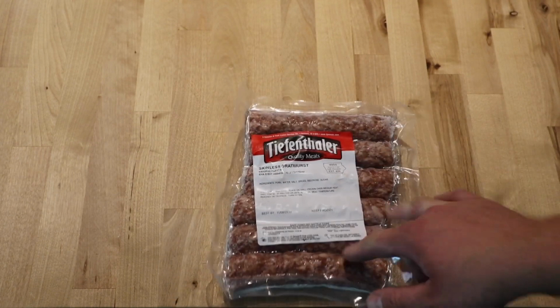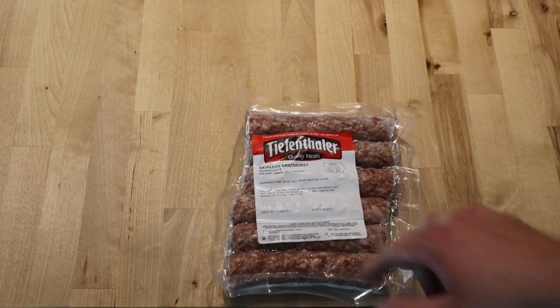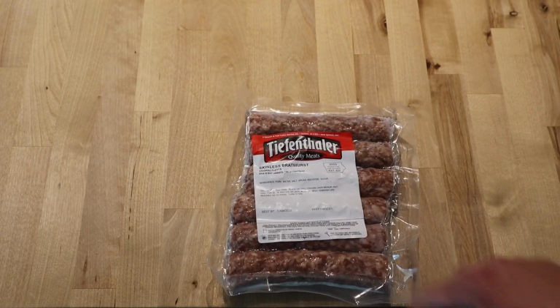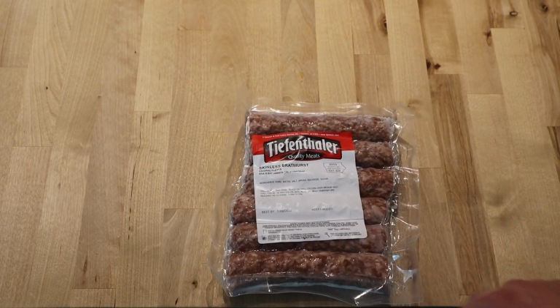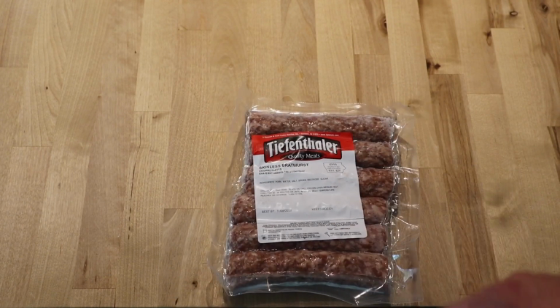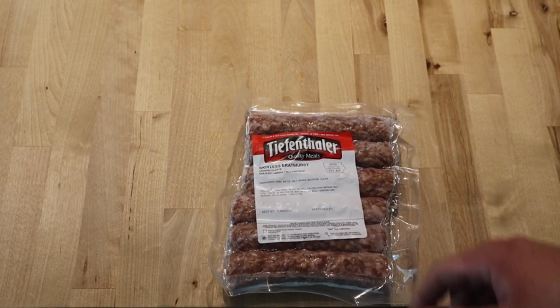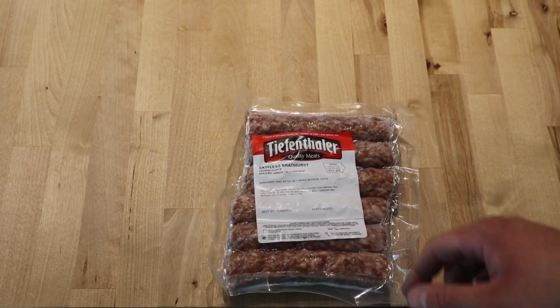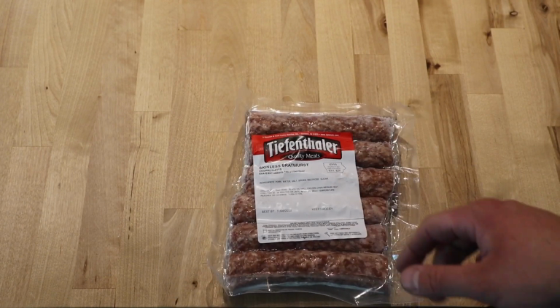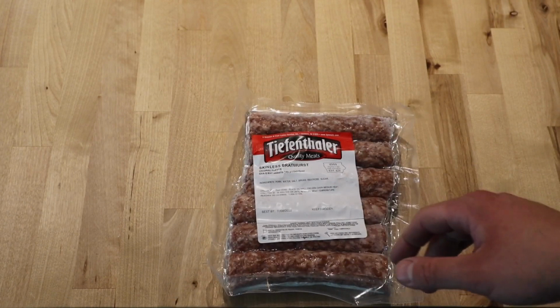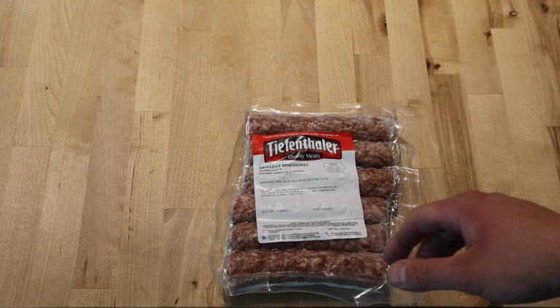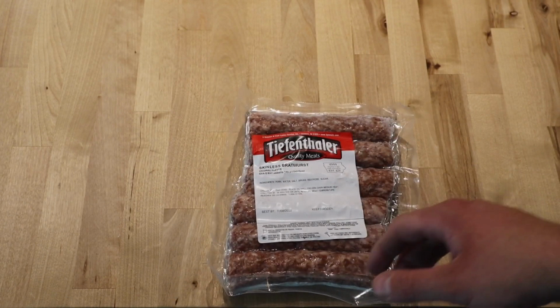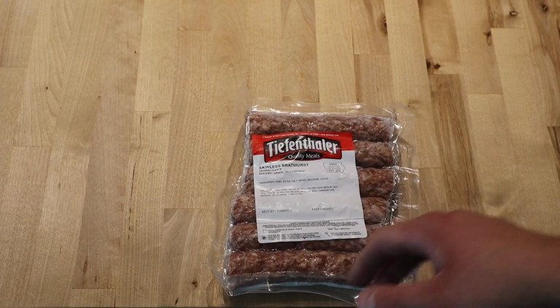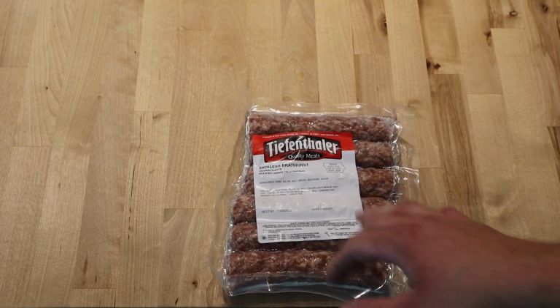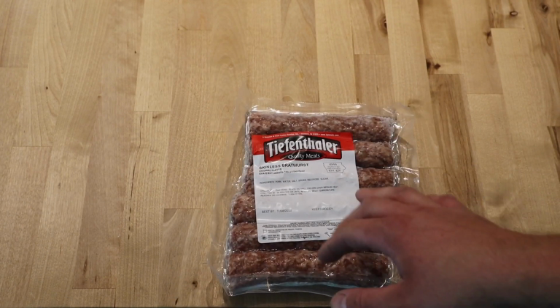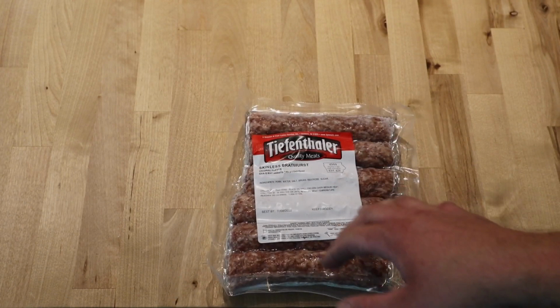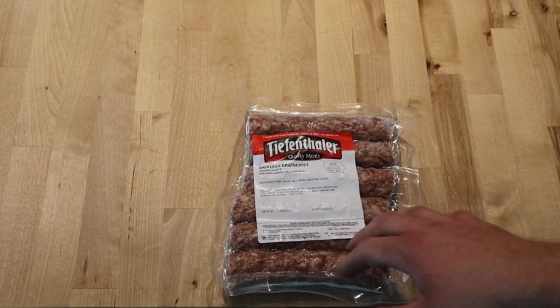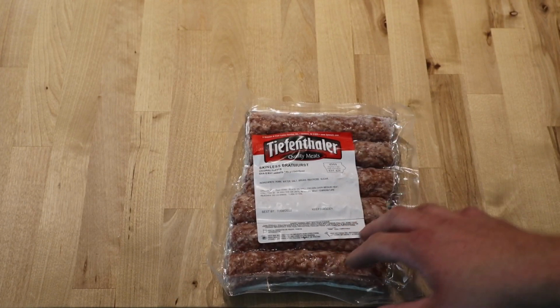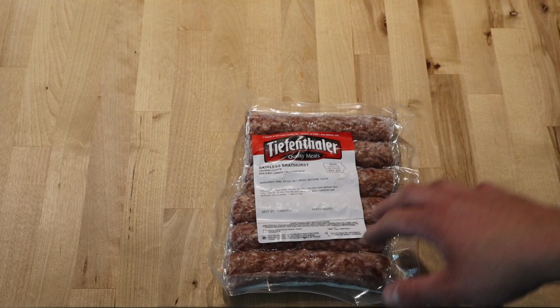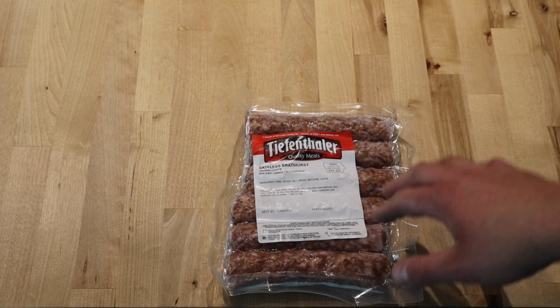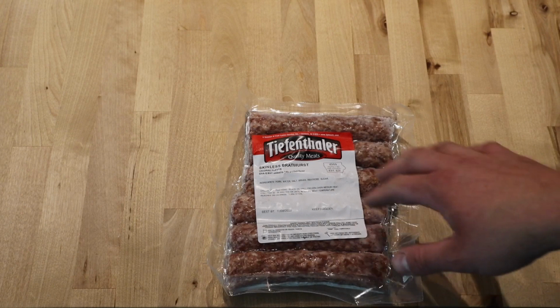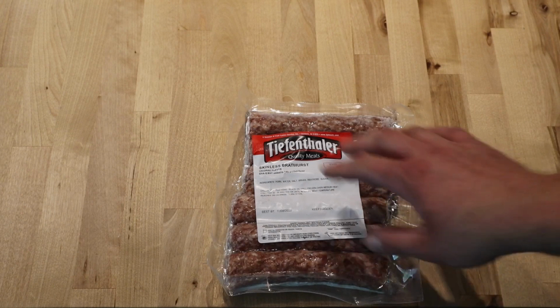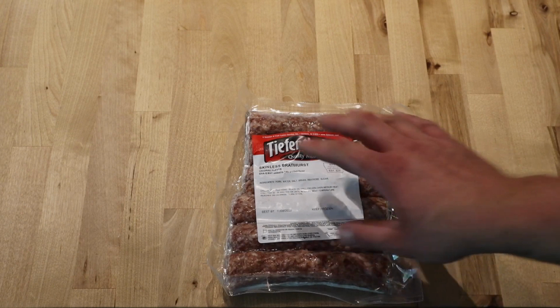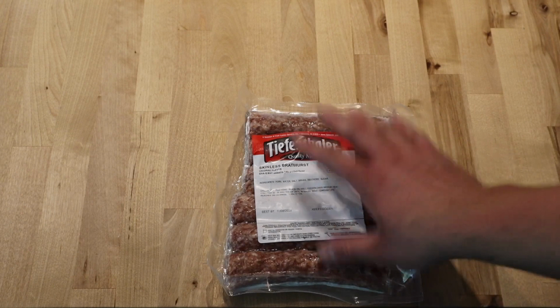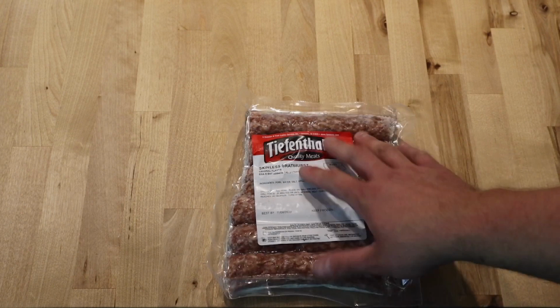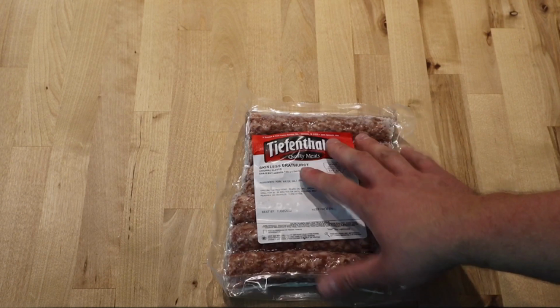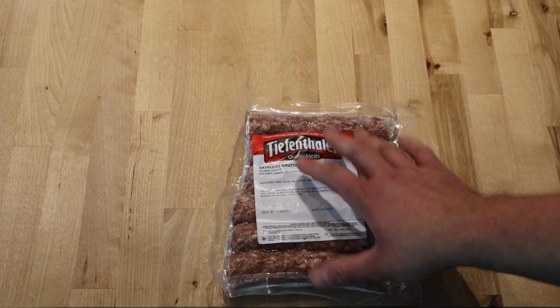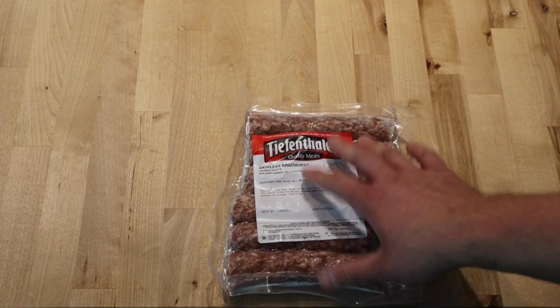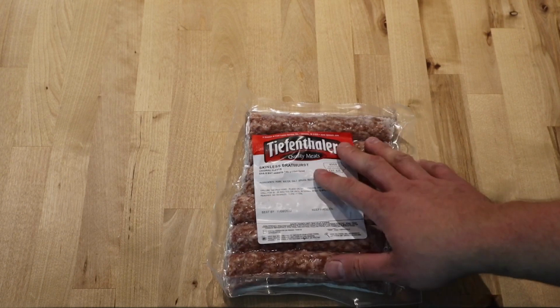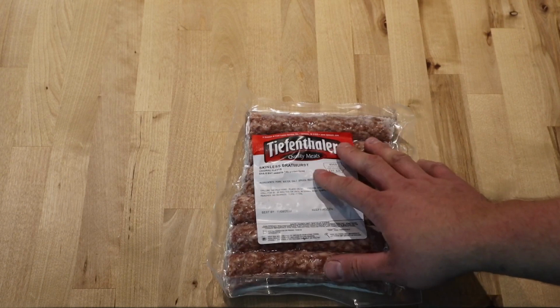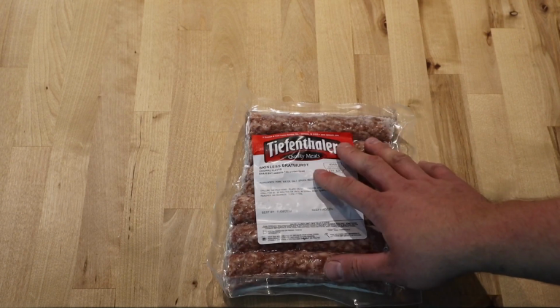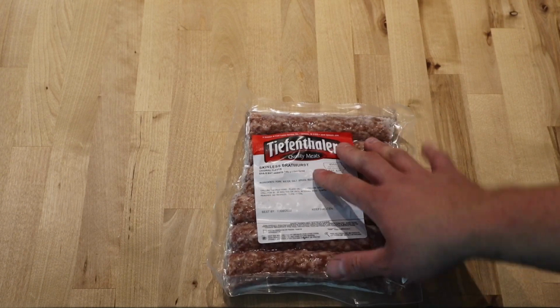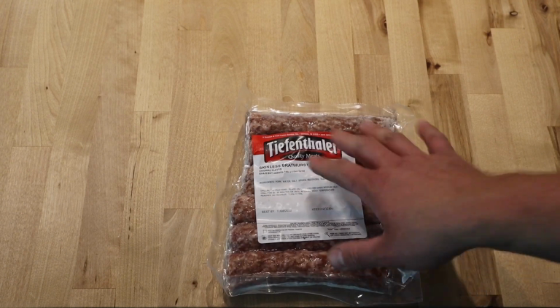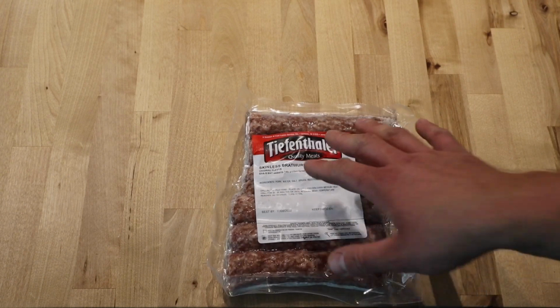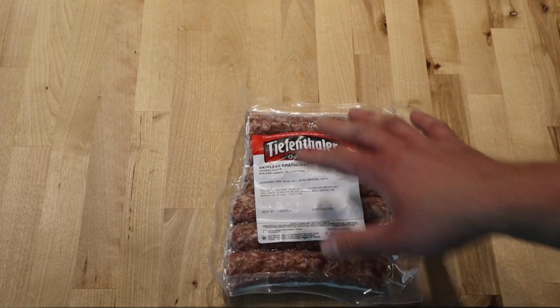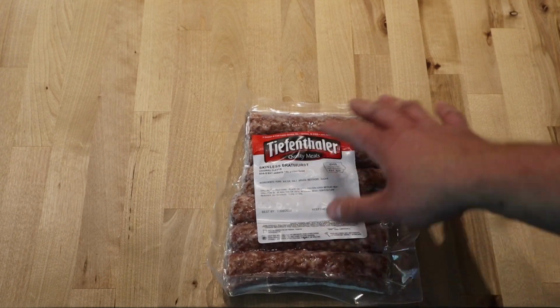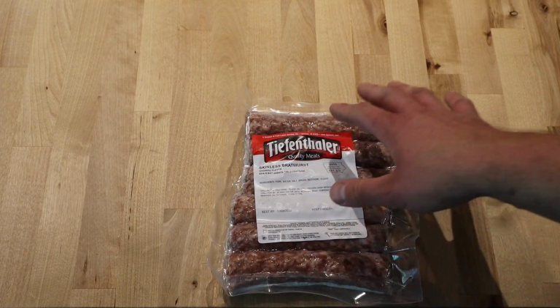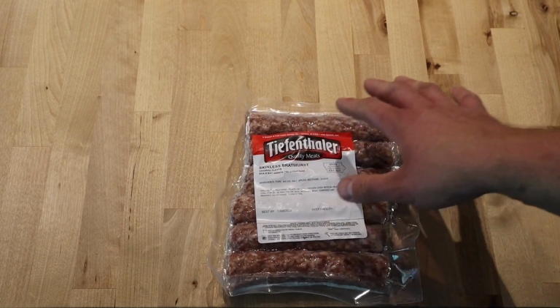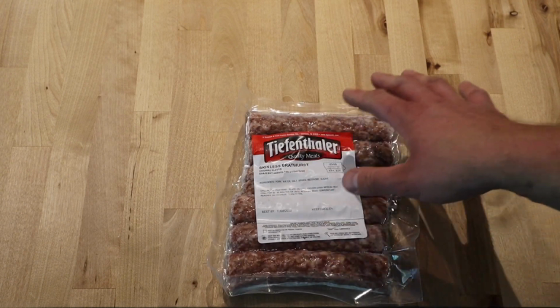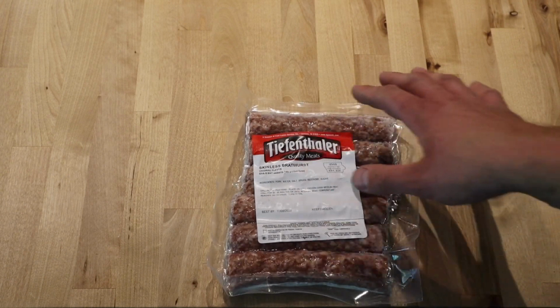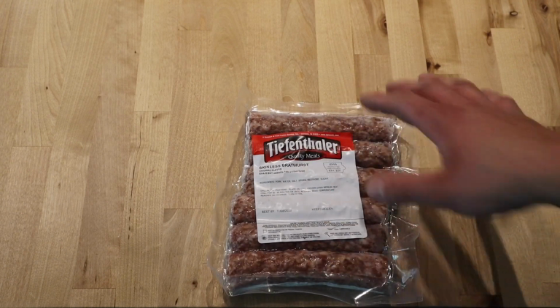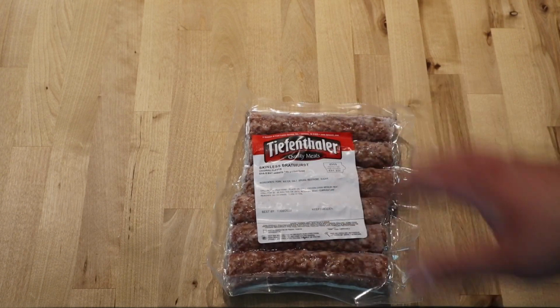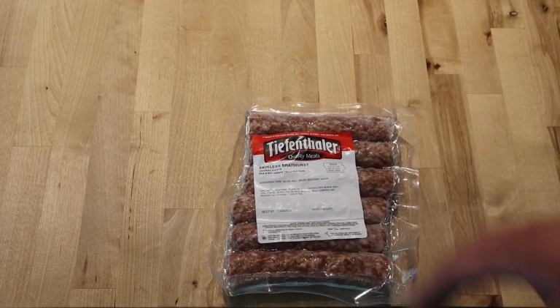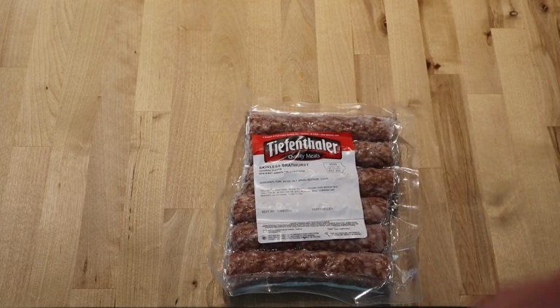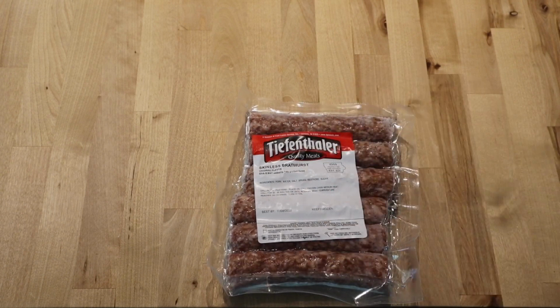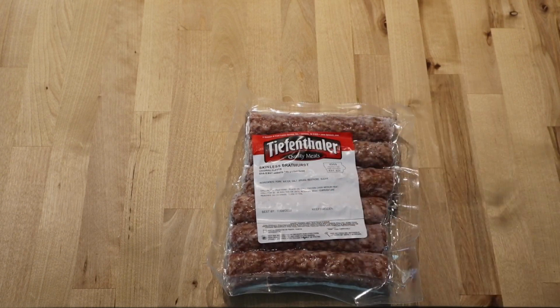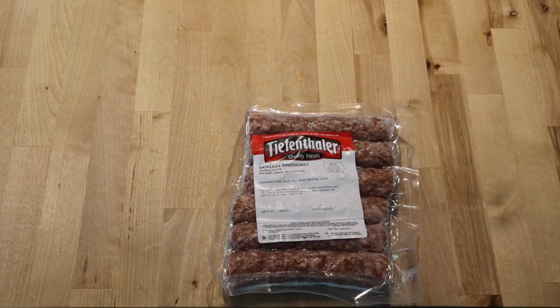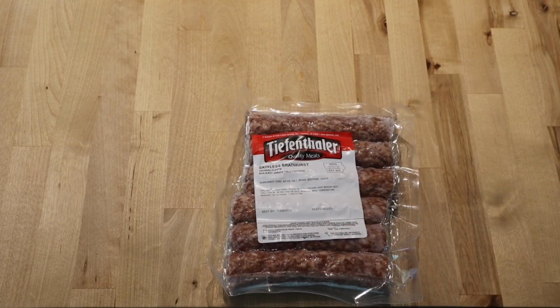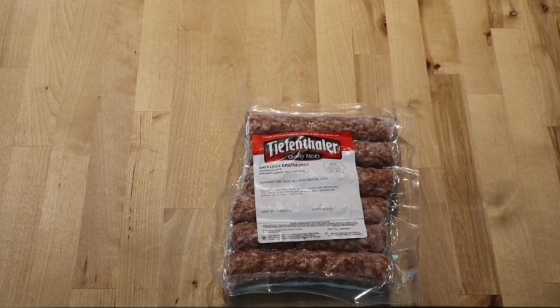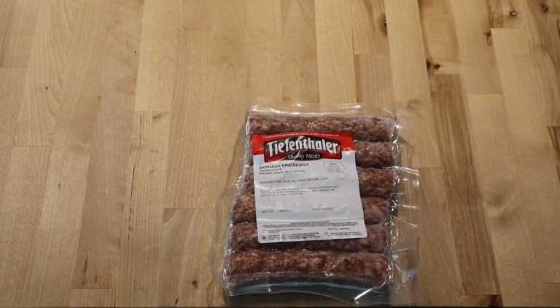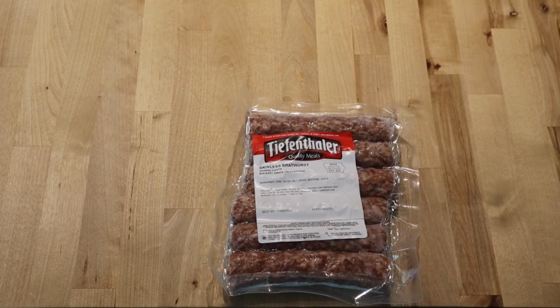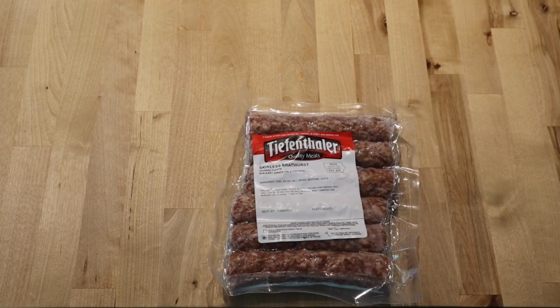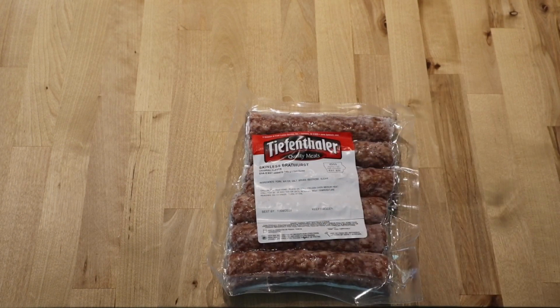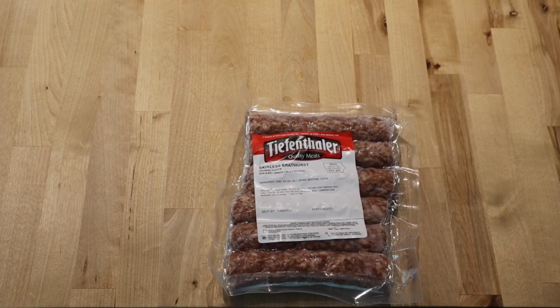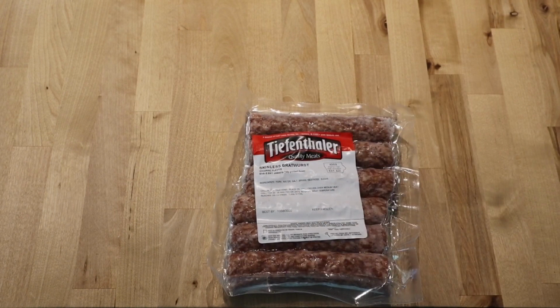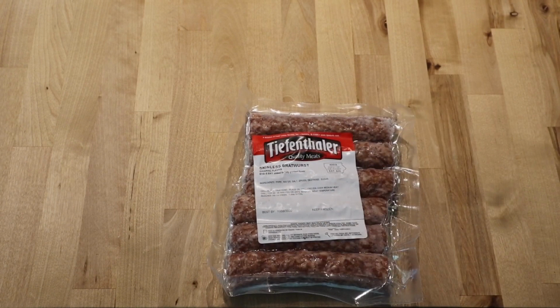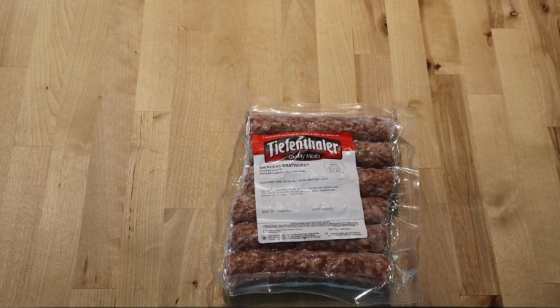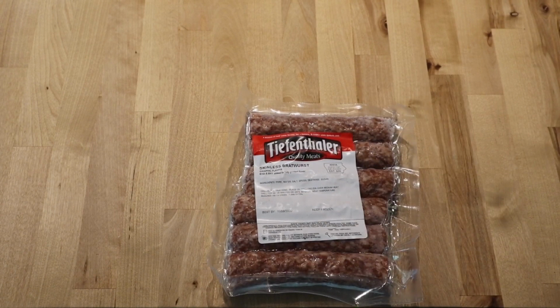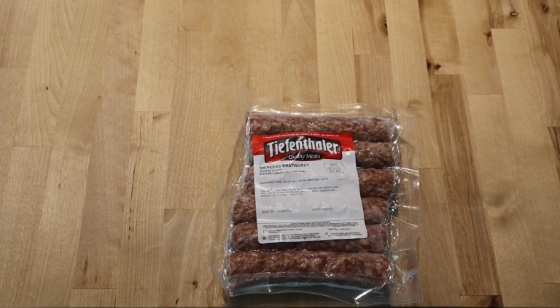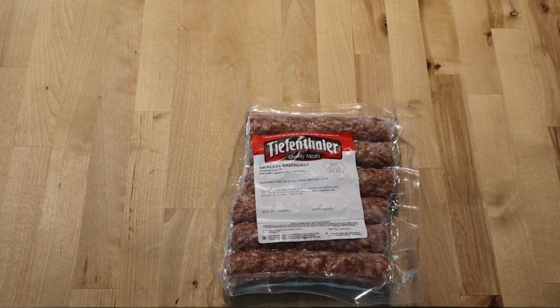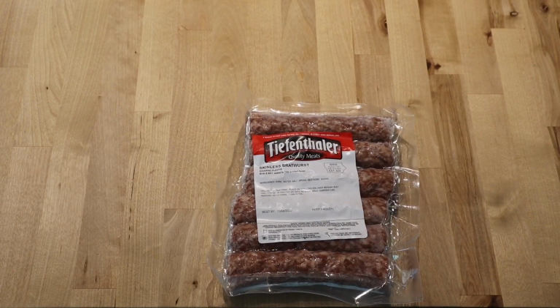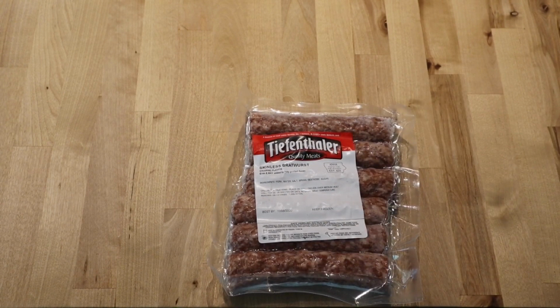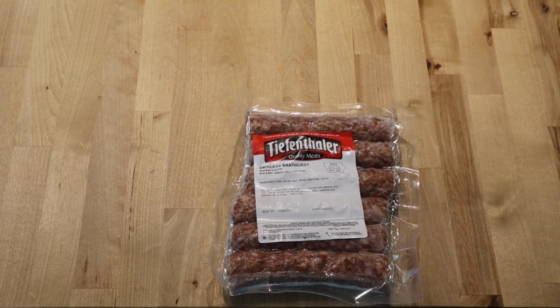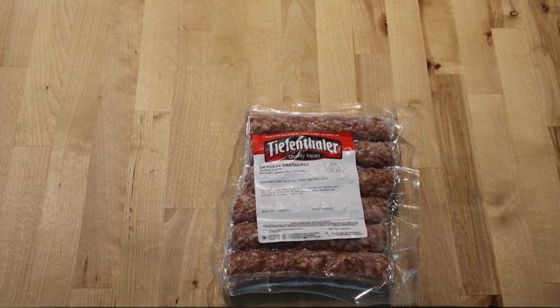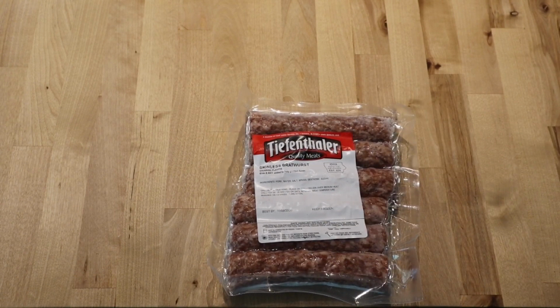So what I'm going to go ahead and do is get the grill going. I'm going to take these right out from frozen, stick them on the grill, and I'll give you a quick peek when I do that, so we'll see you then.